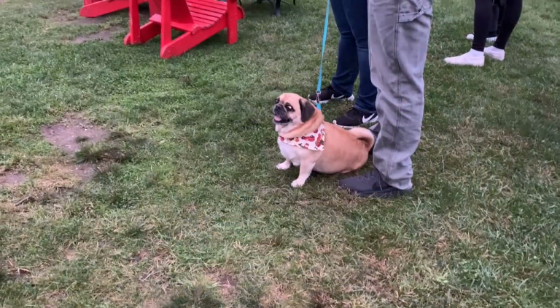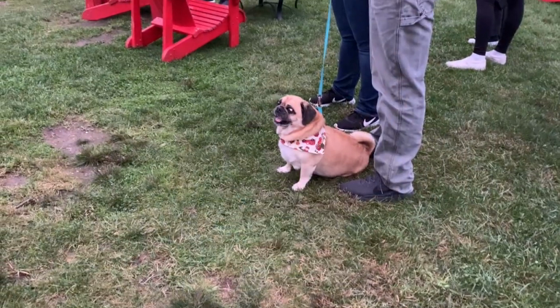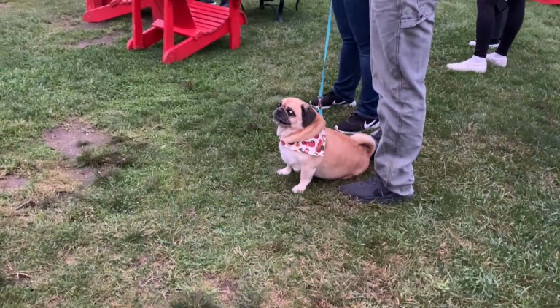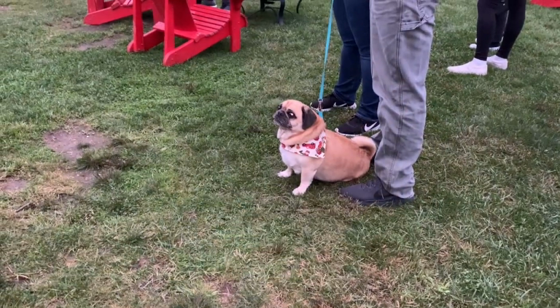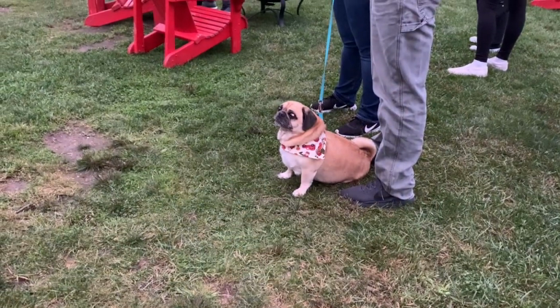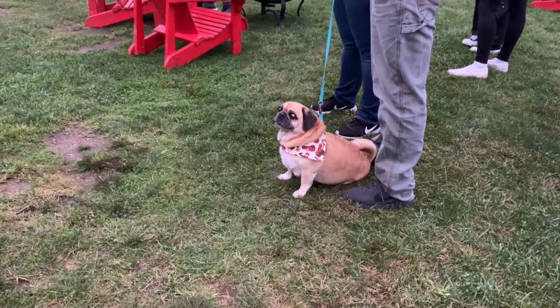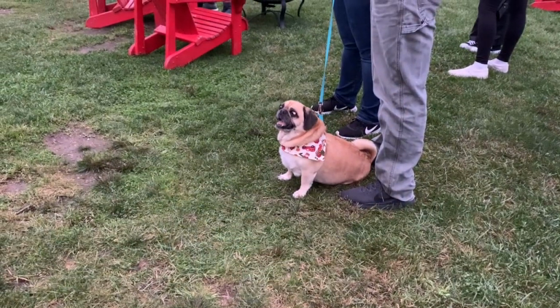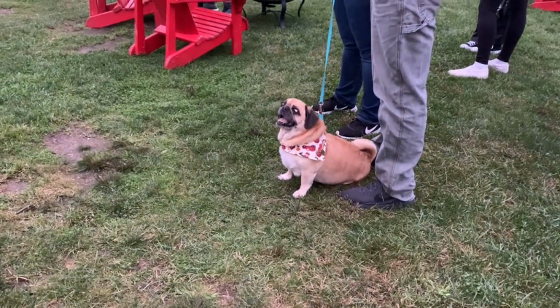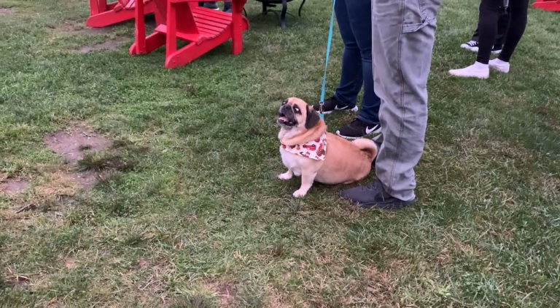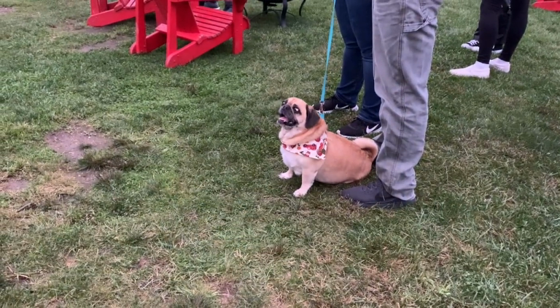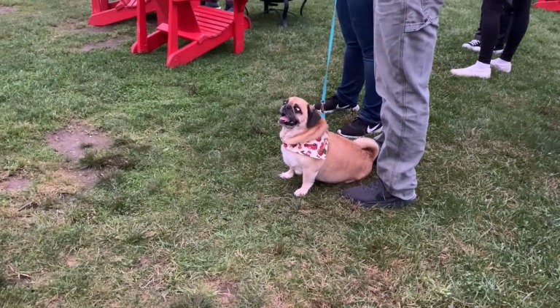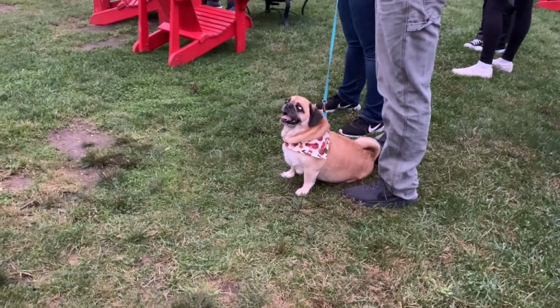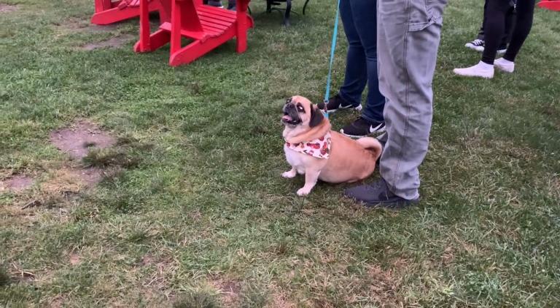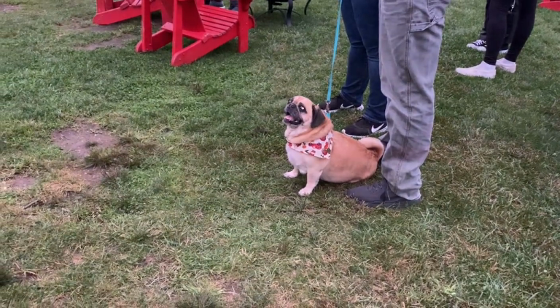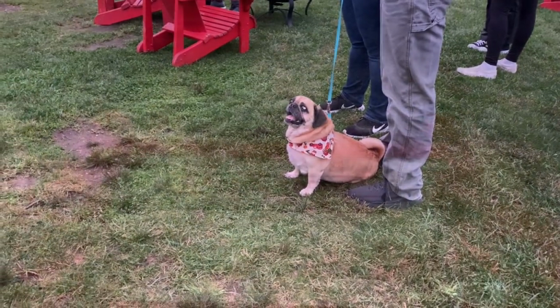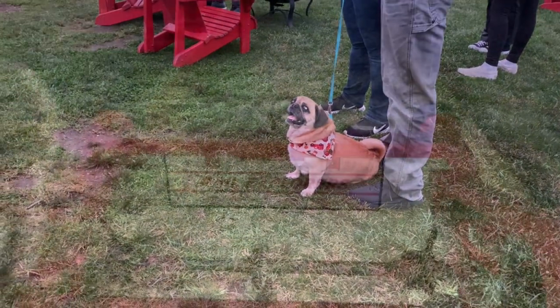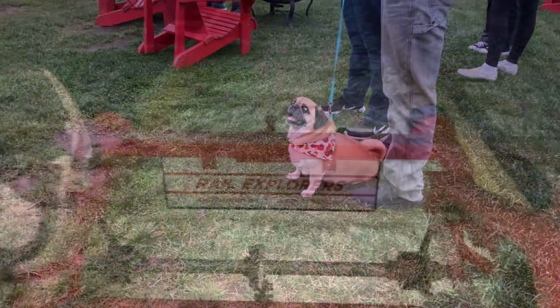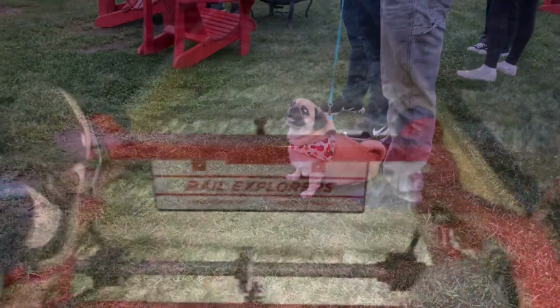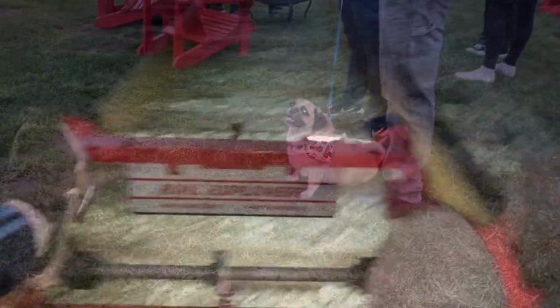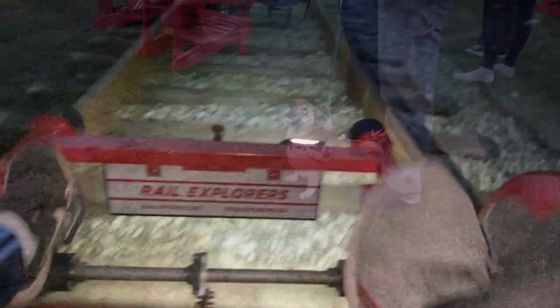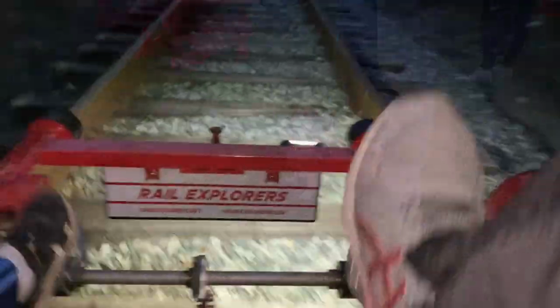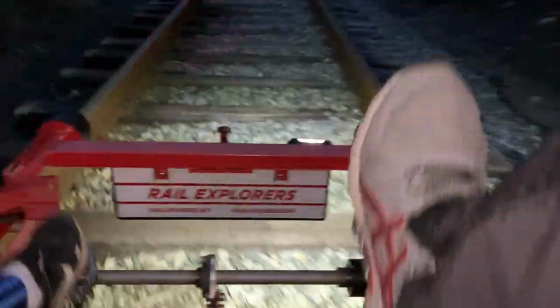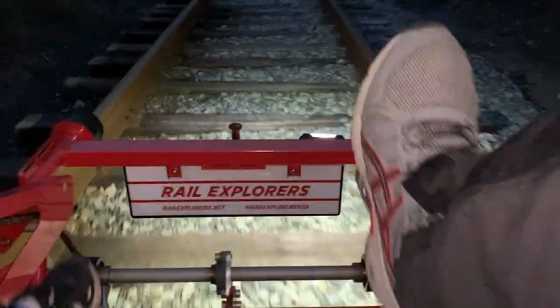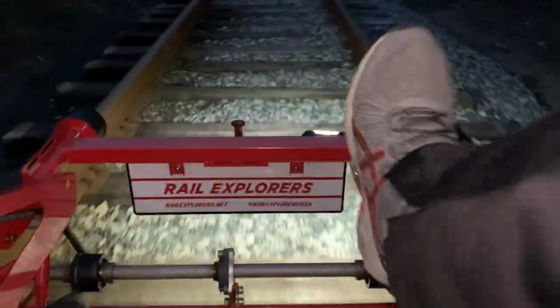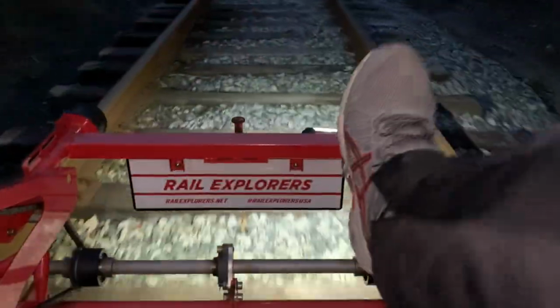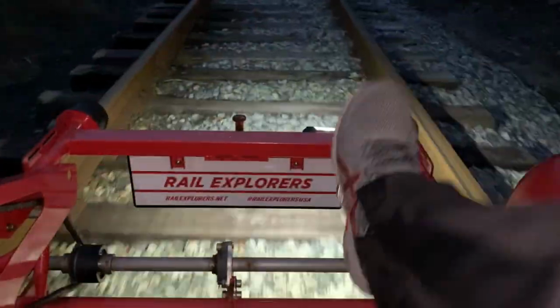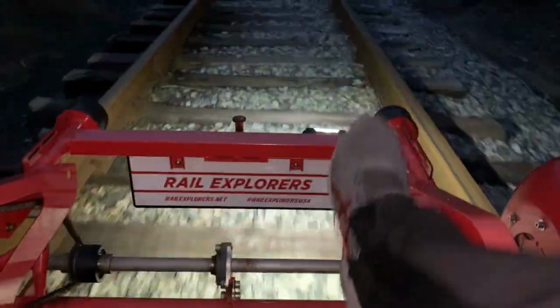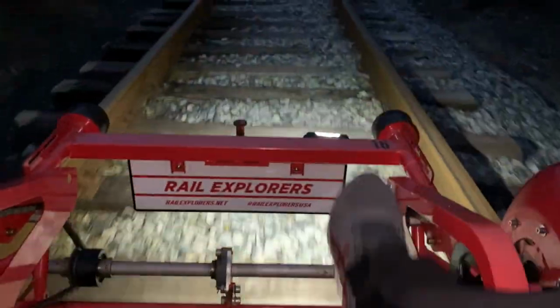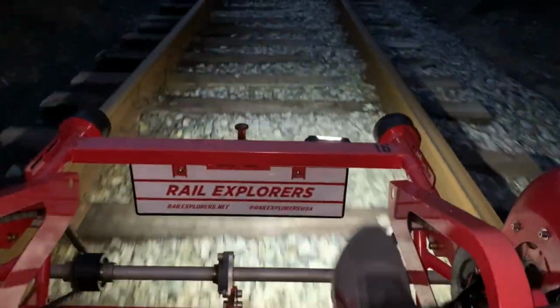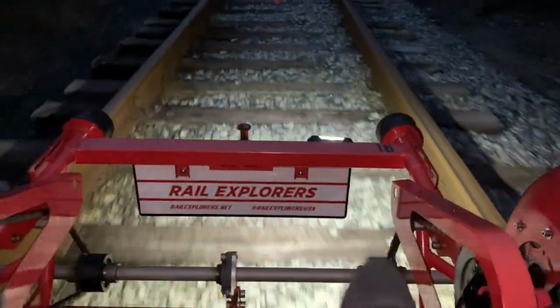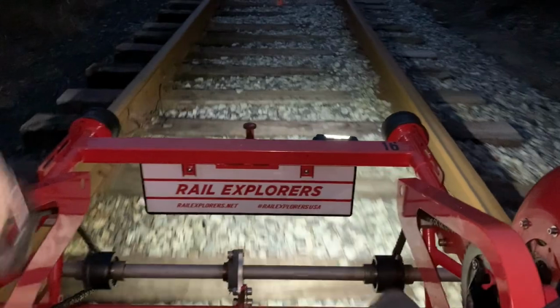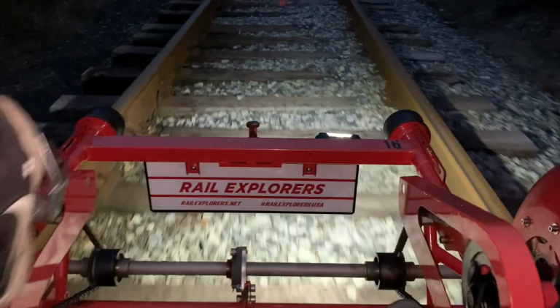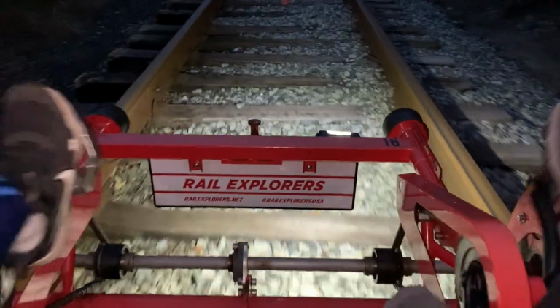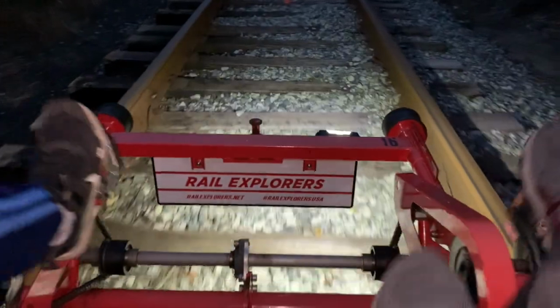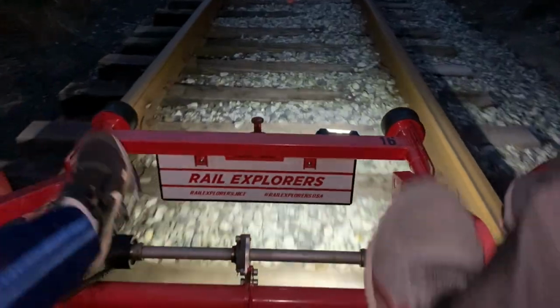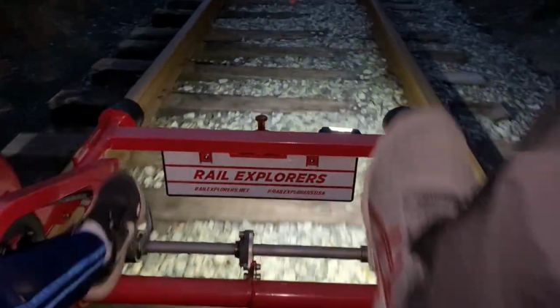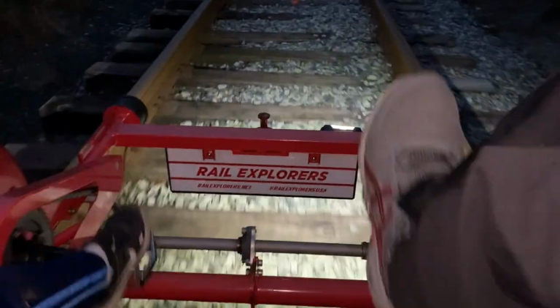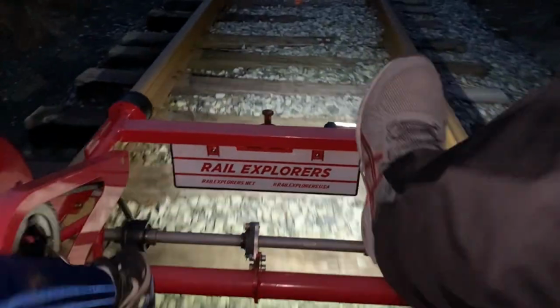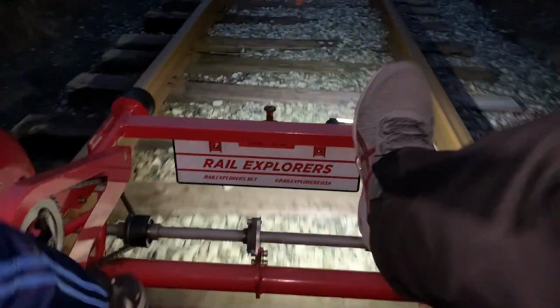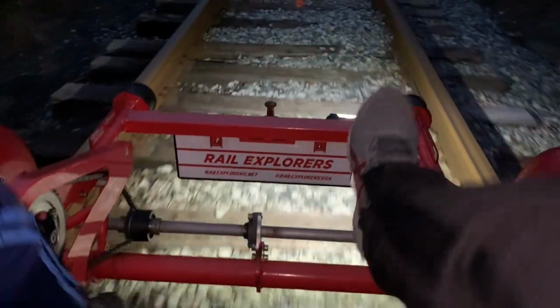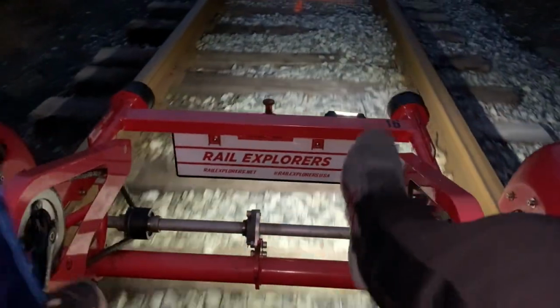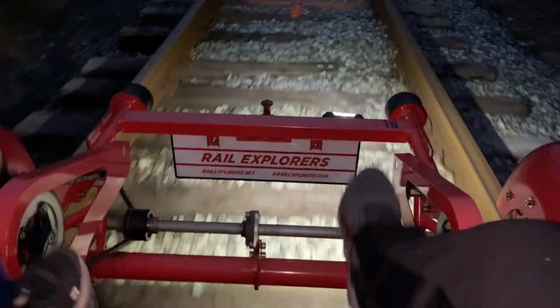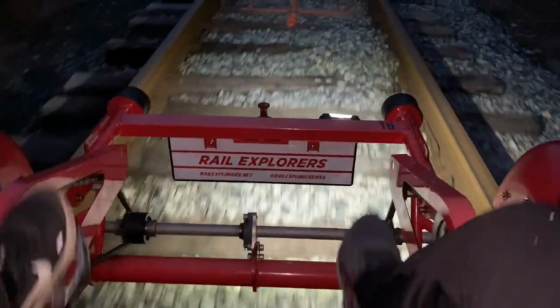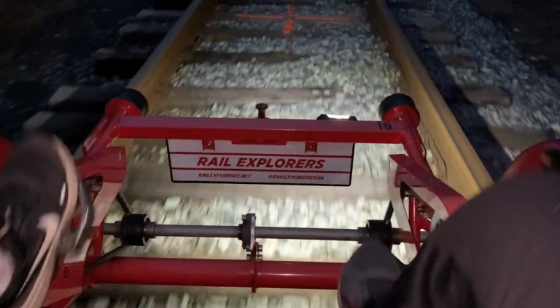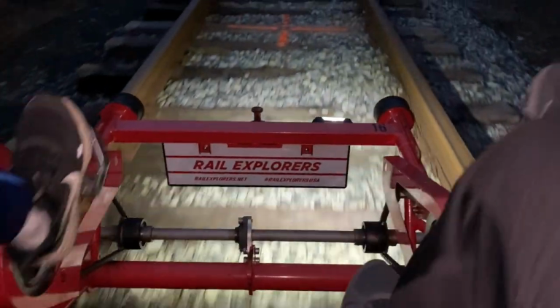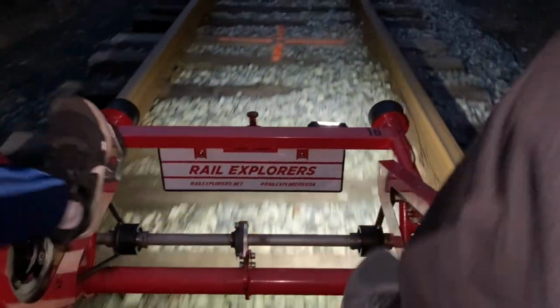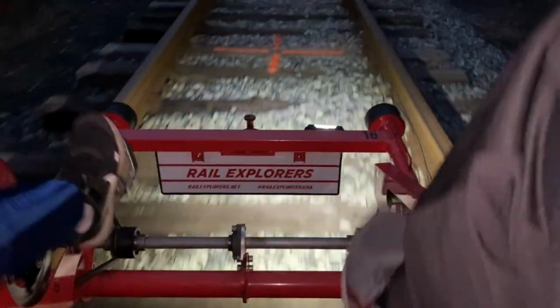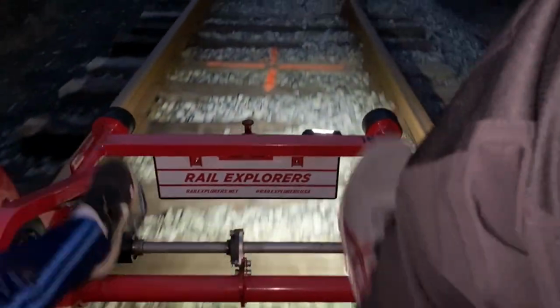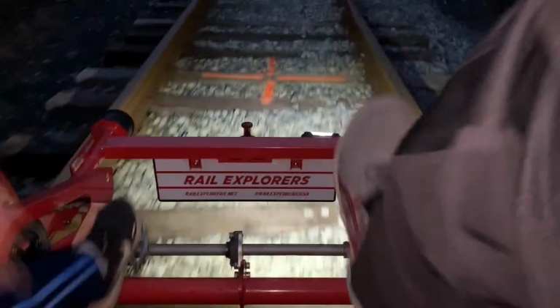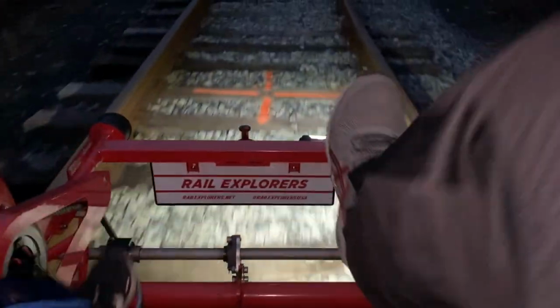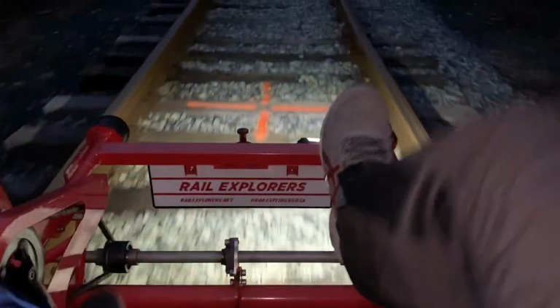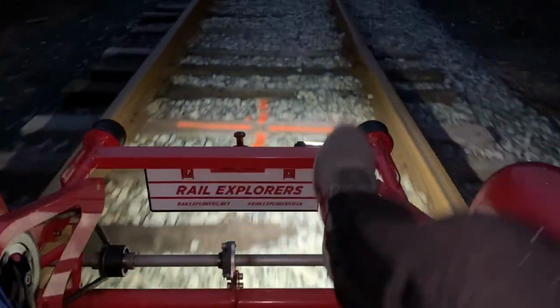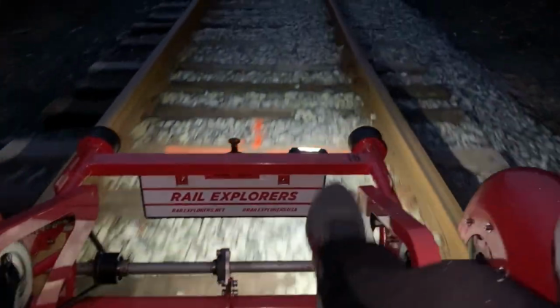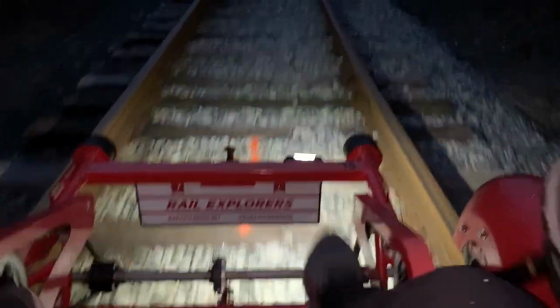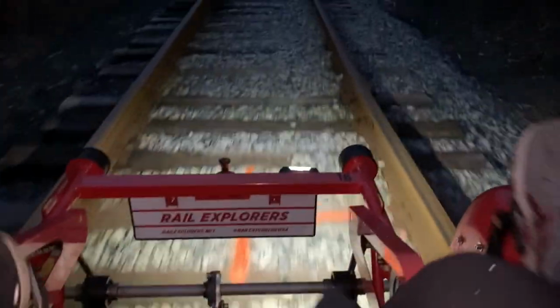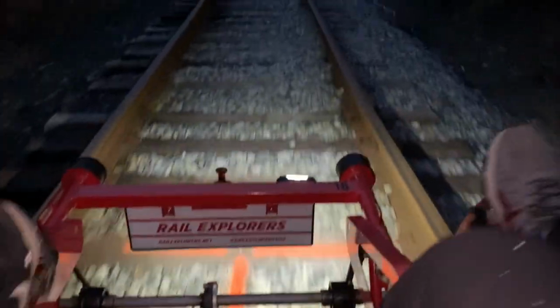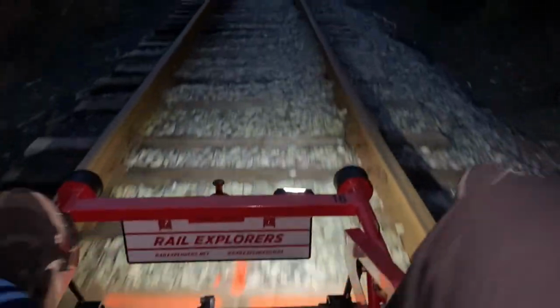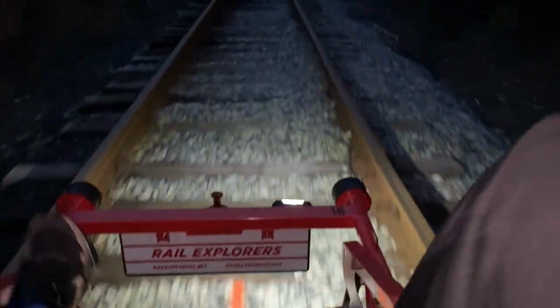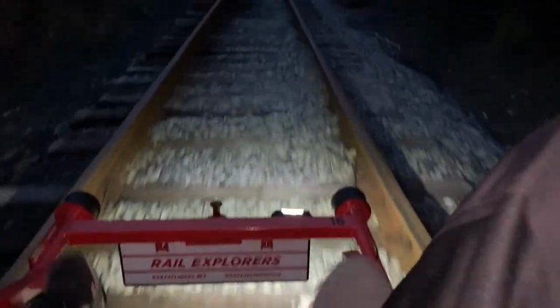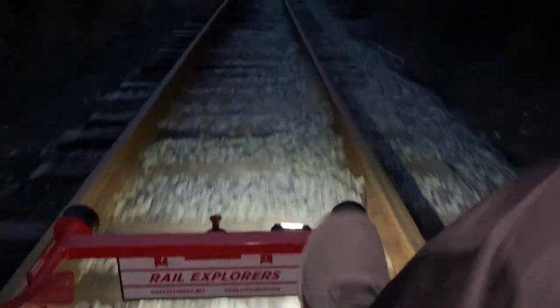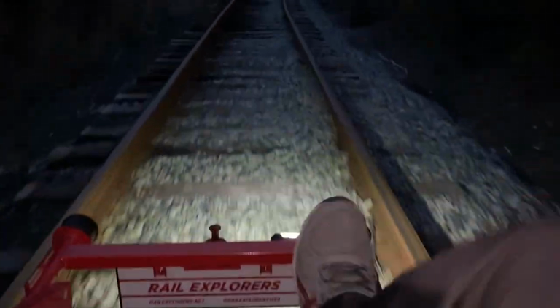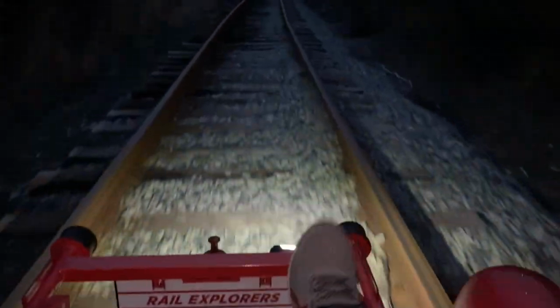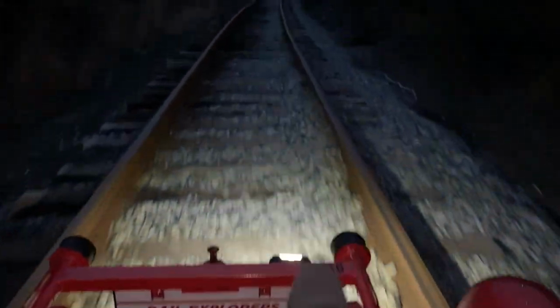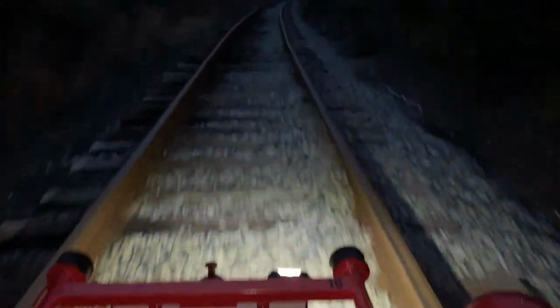Even small dogs can ride — check the website for details. If you book the sunset tour, the ride back is in the dark, which is super fun.